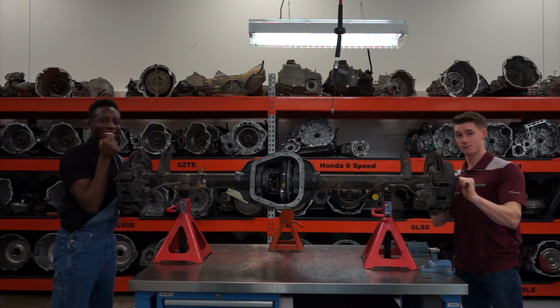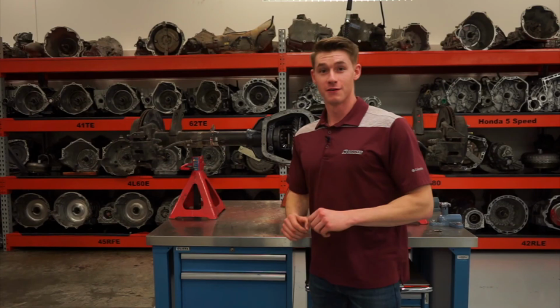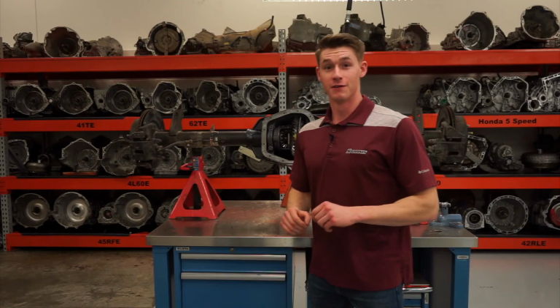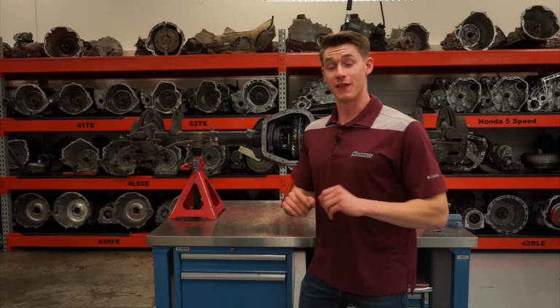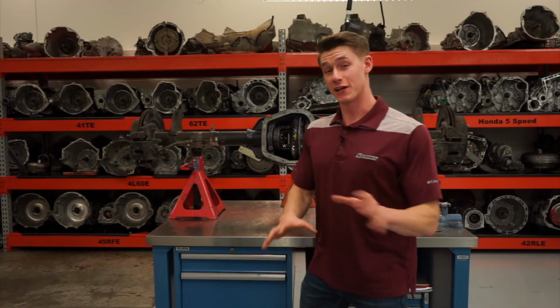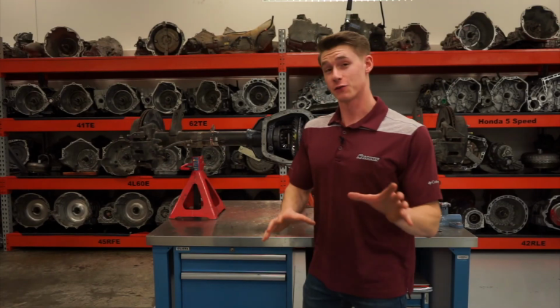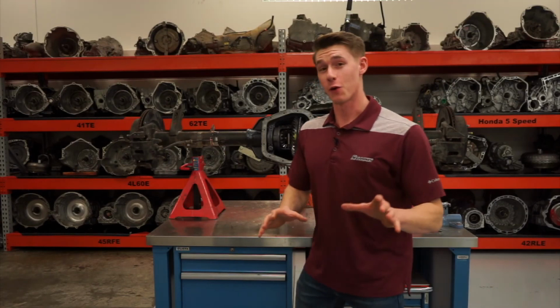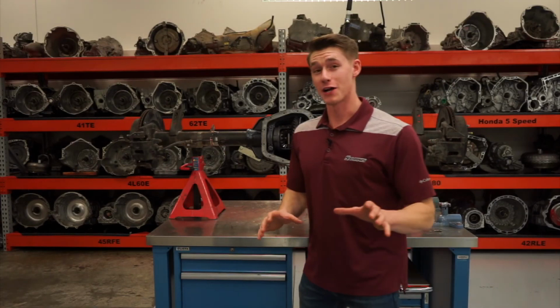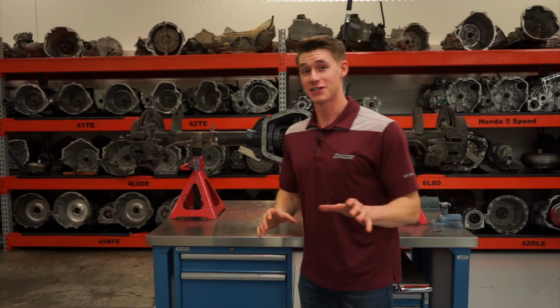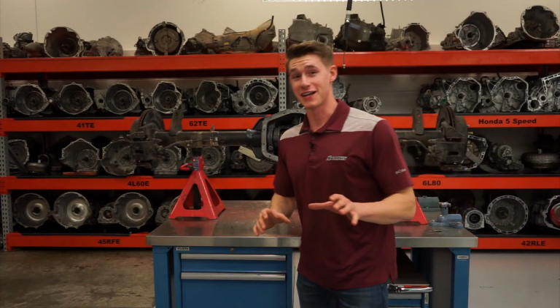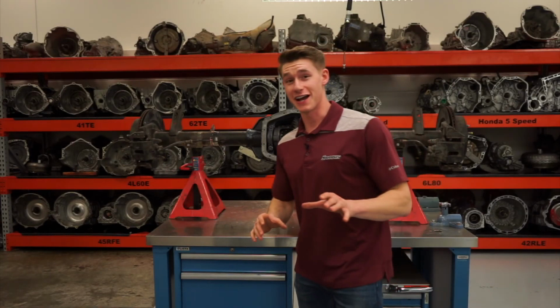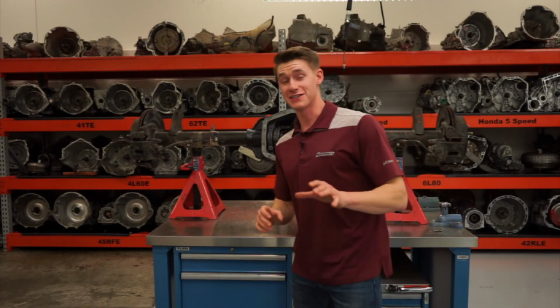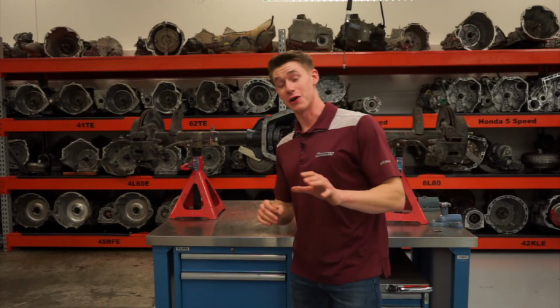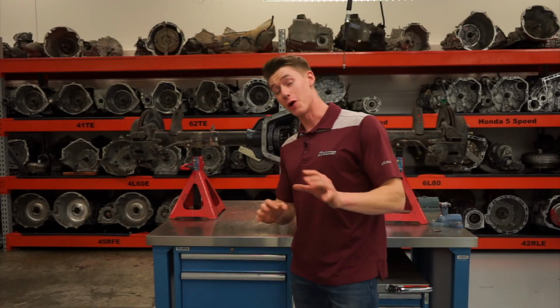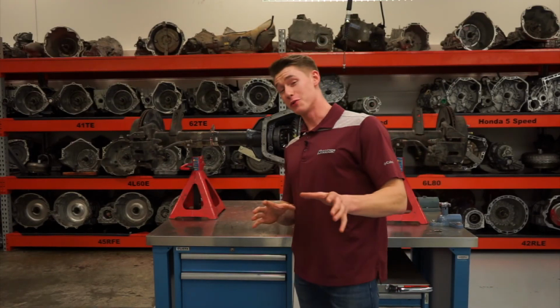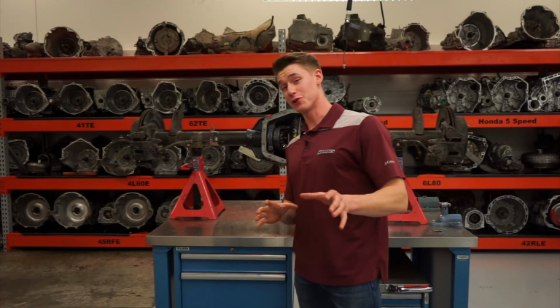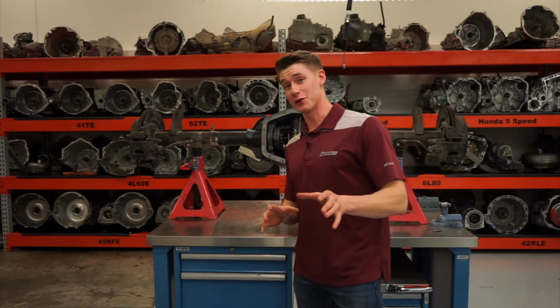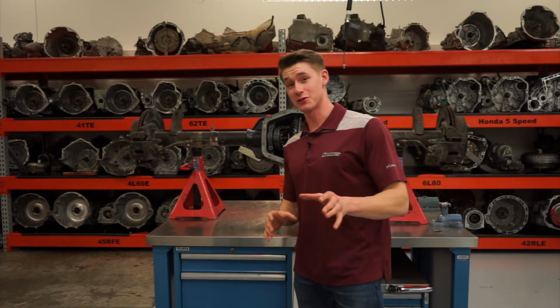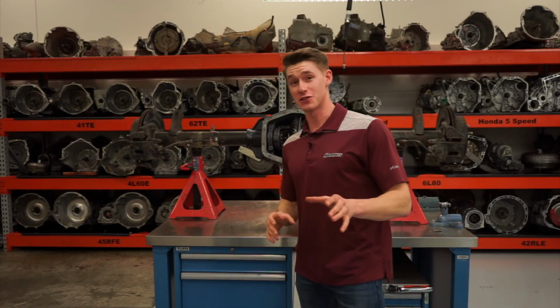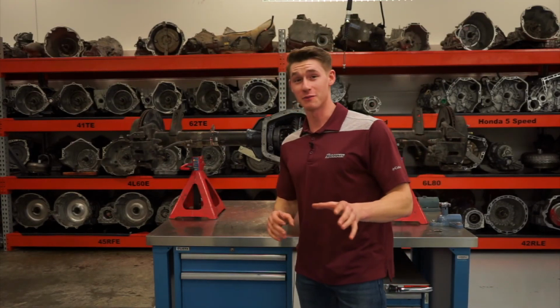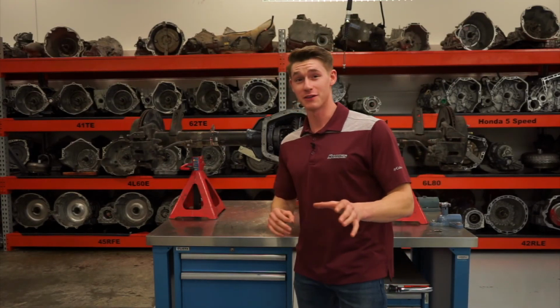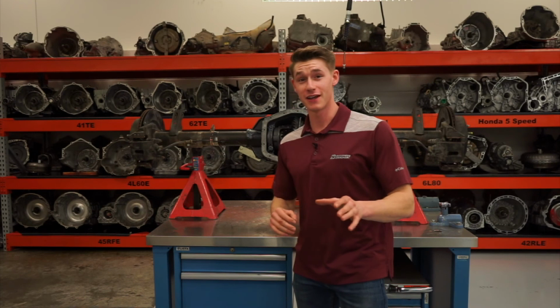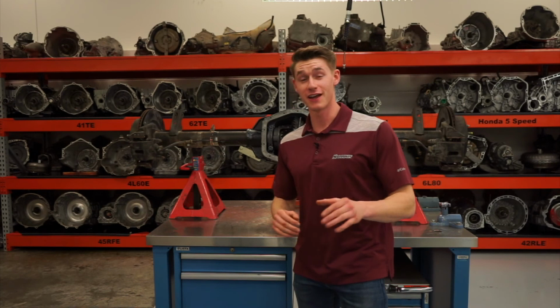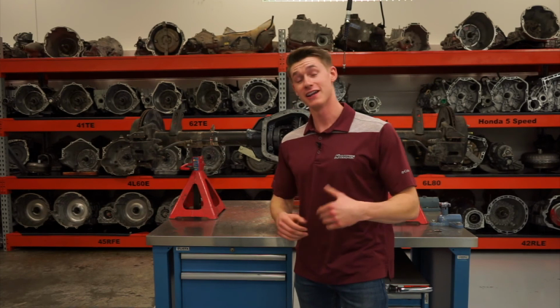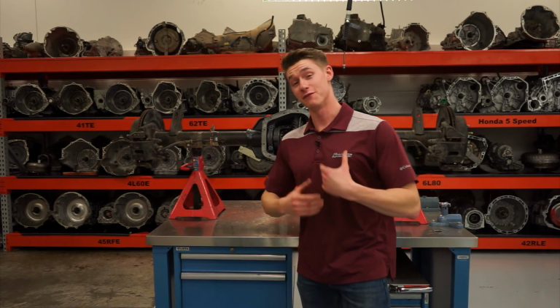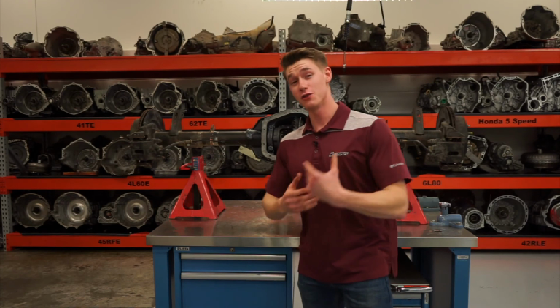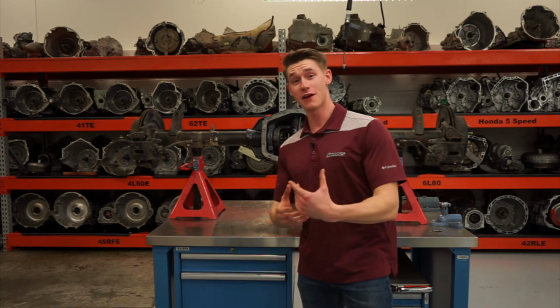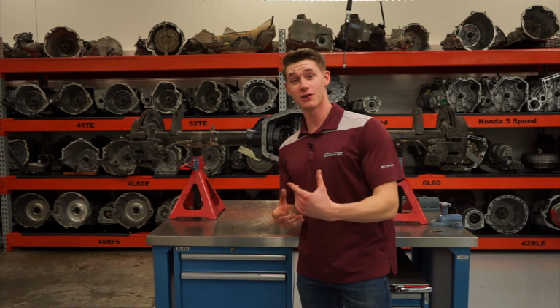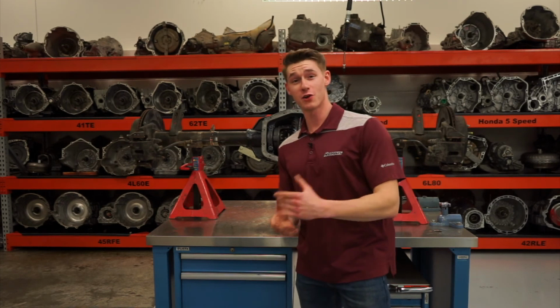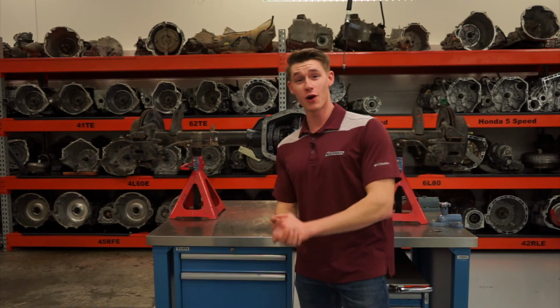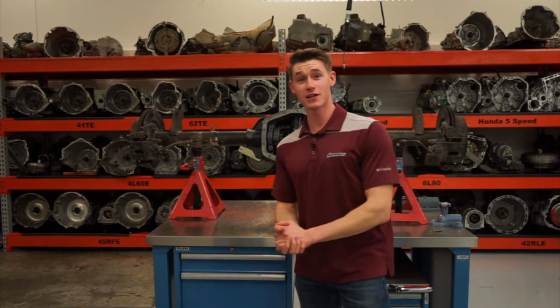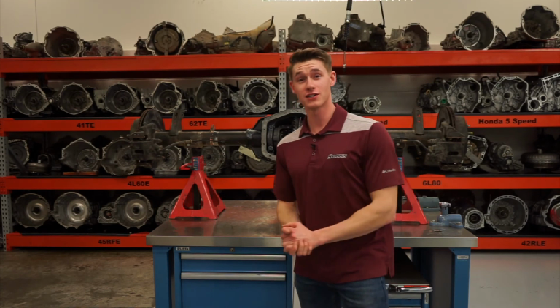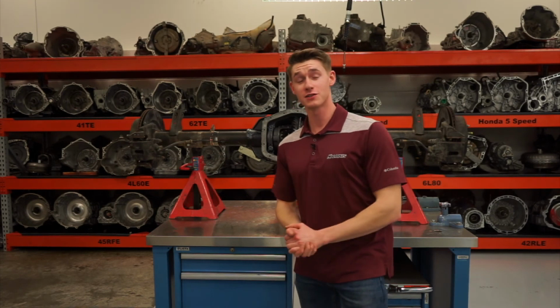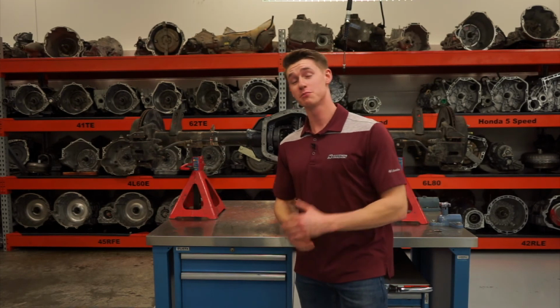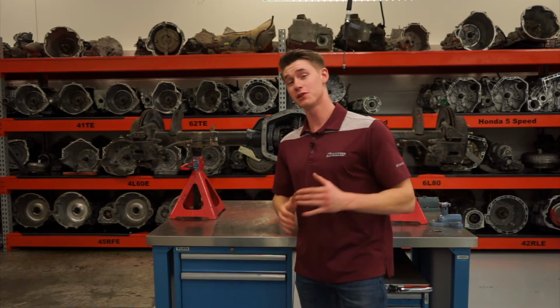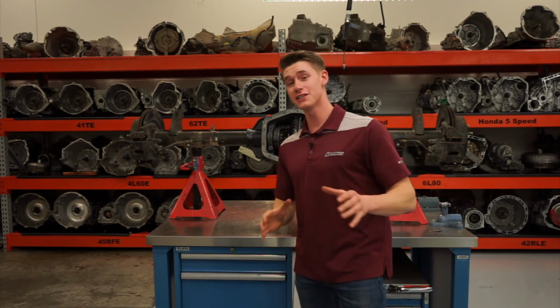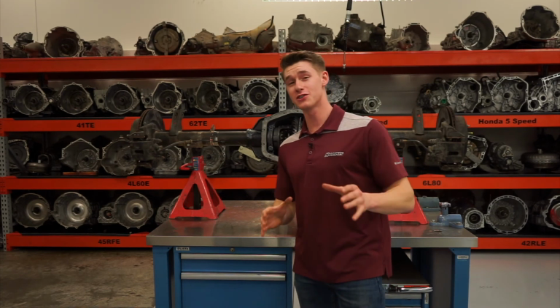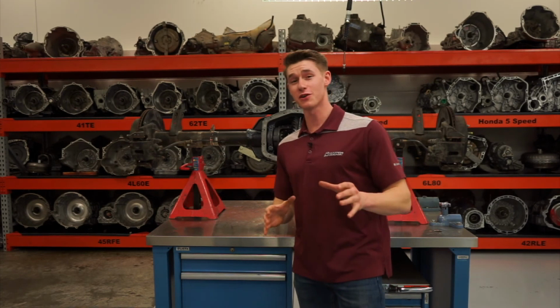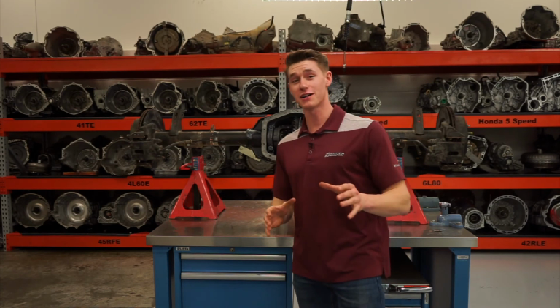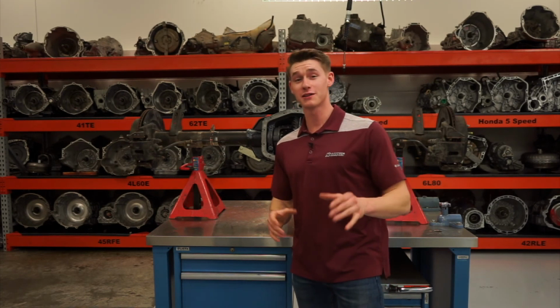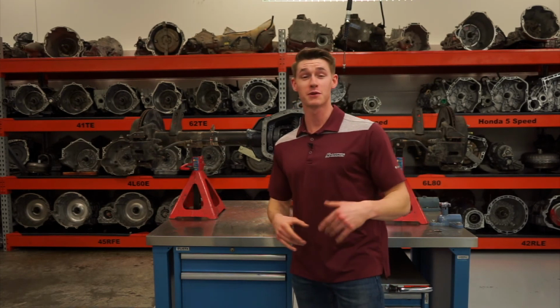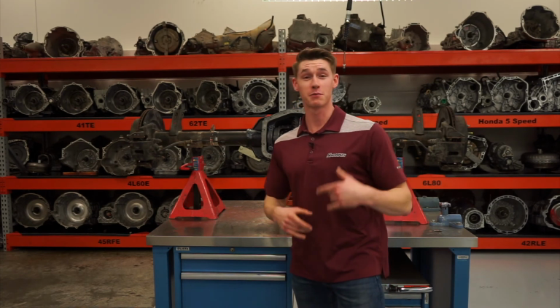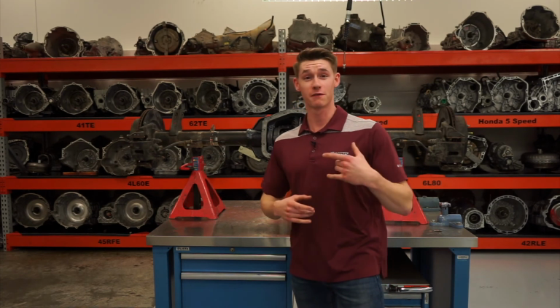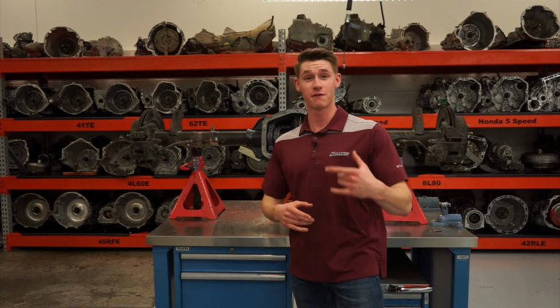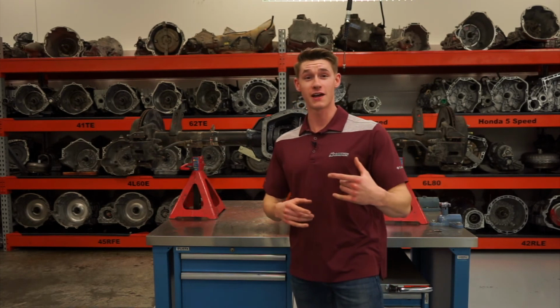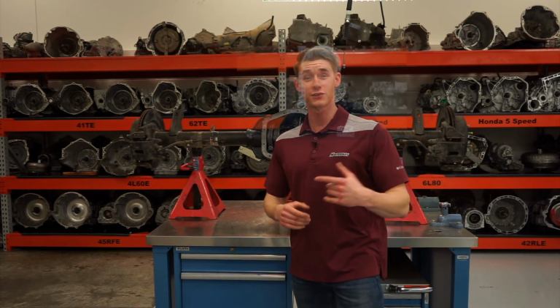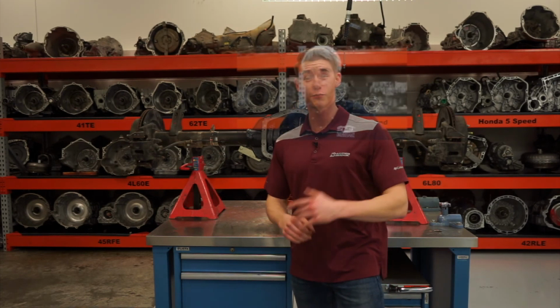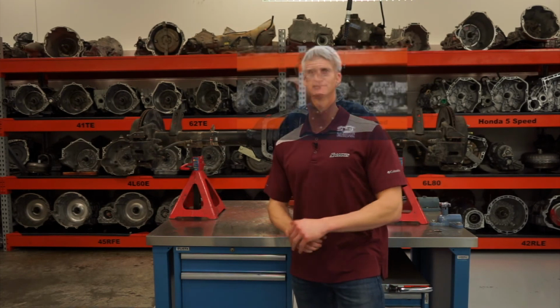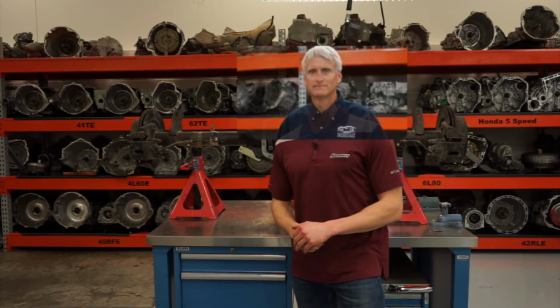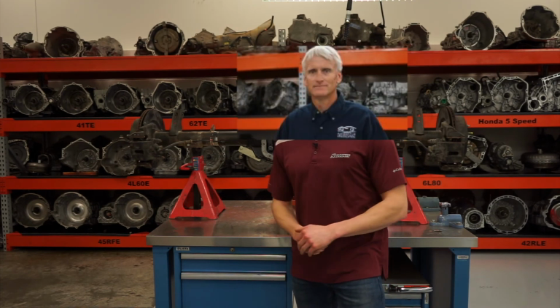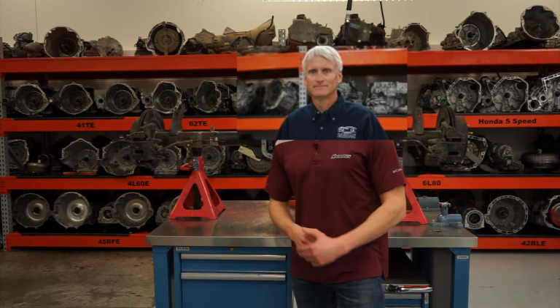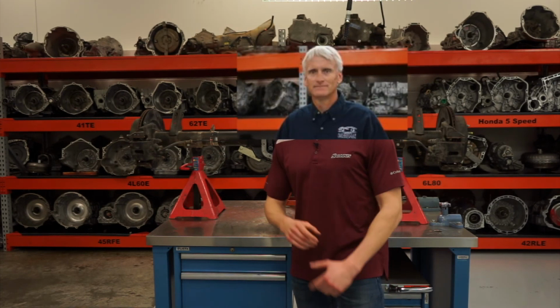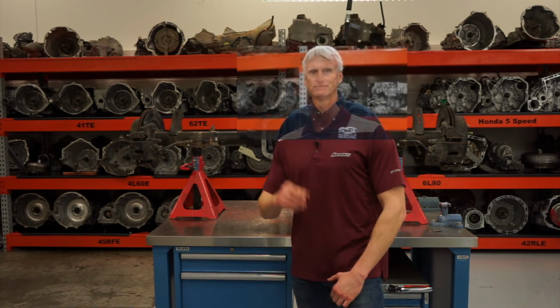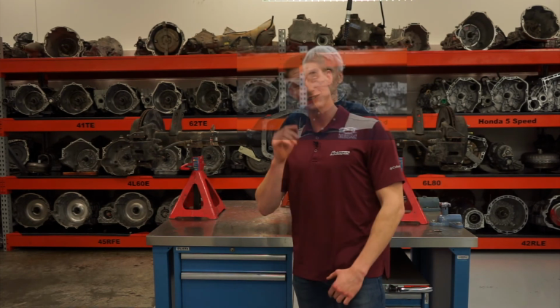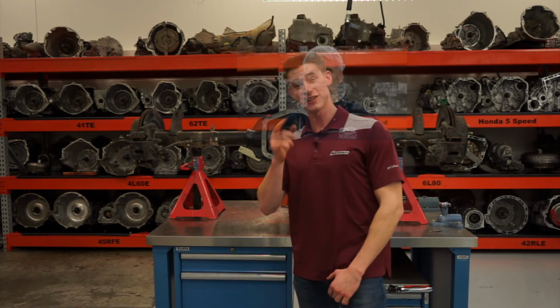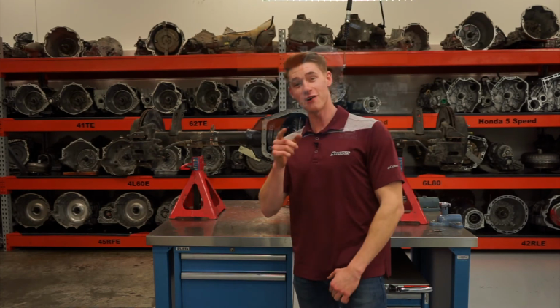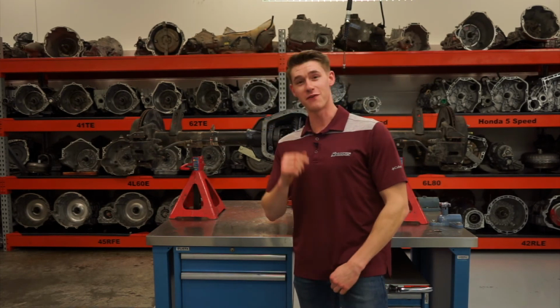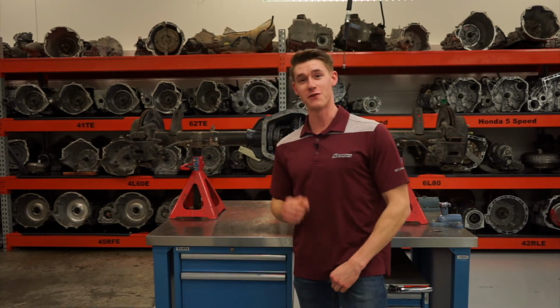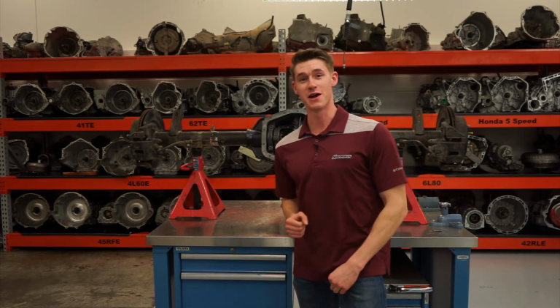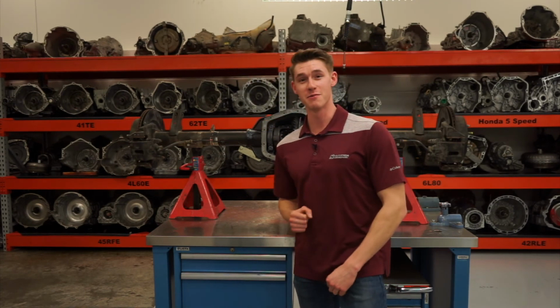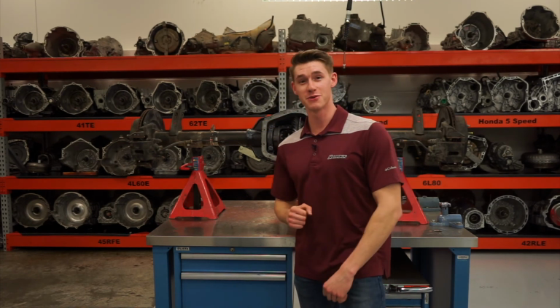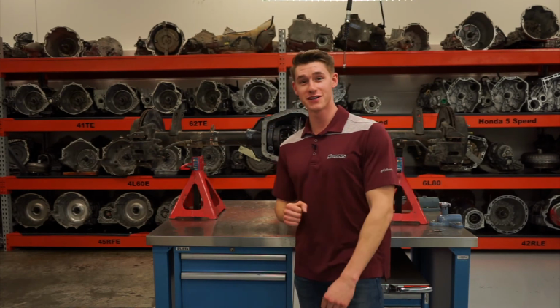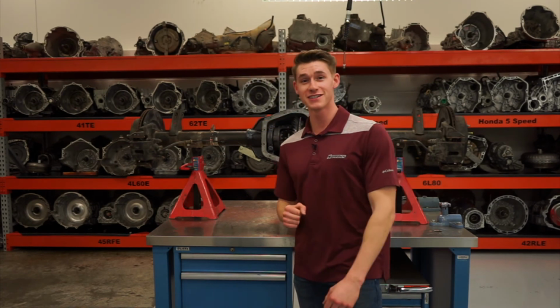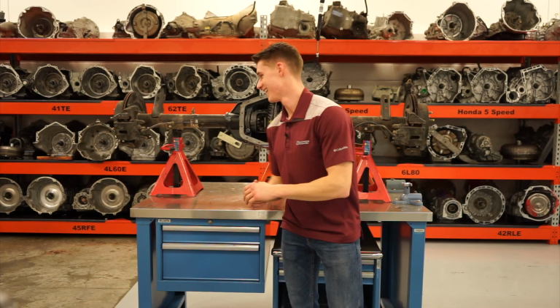Thanks for watching guys, I hope you learned some today, and if you have any questions, please direct them to Professor Boyle. His cell phone number is...